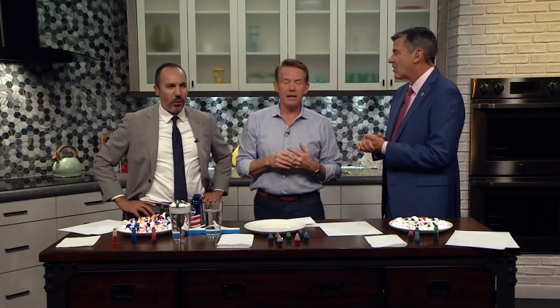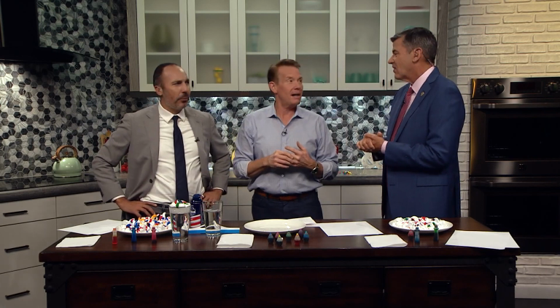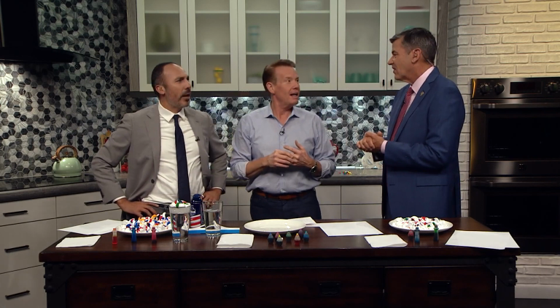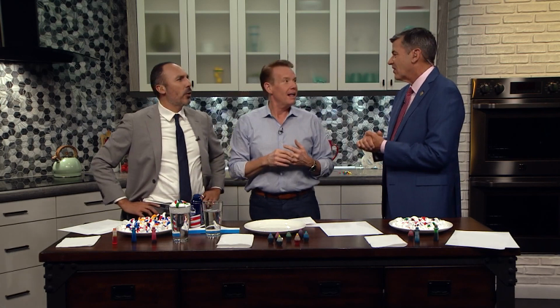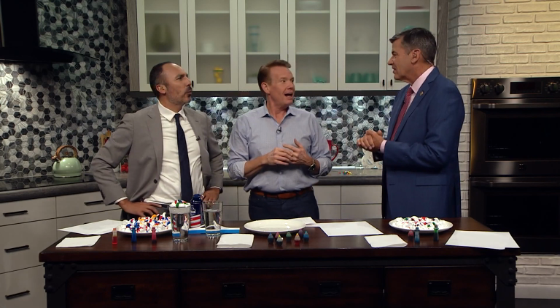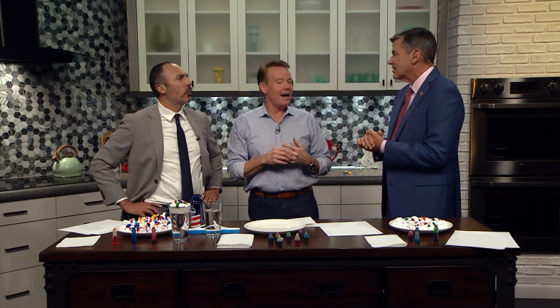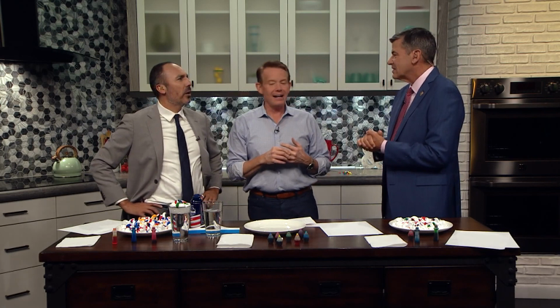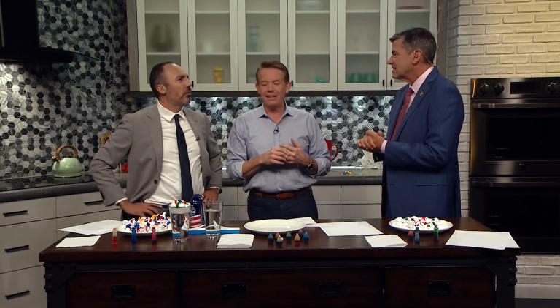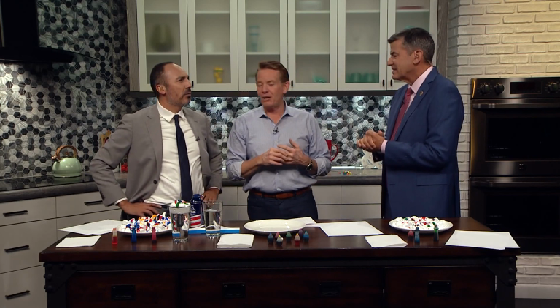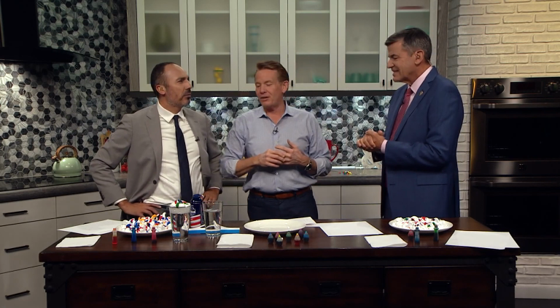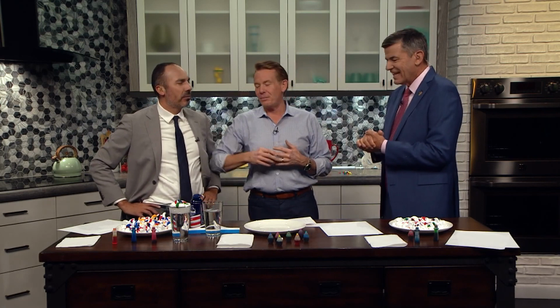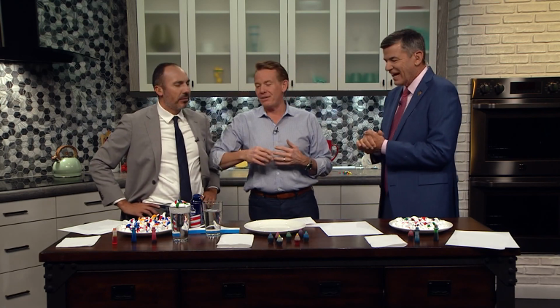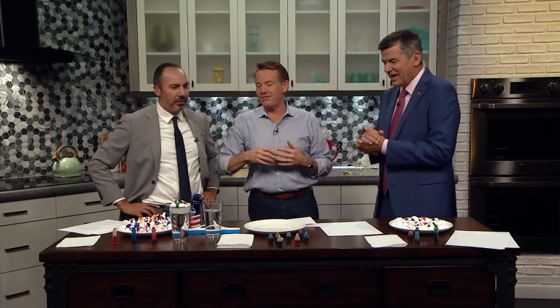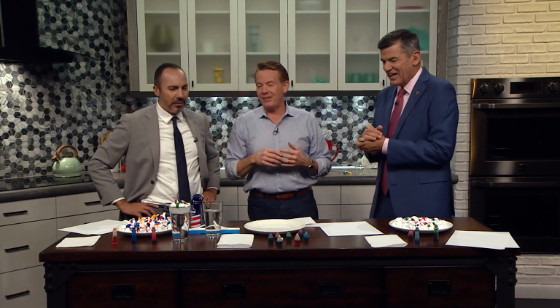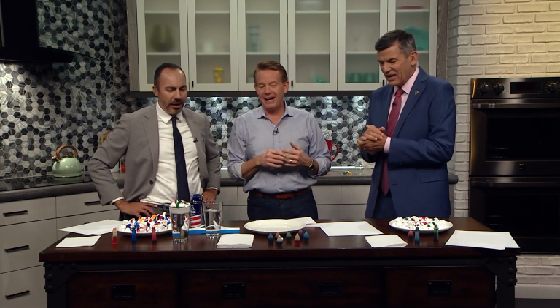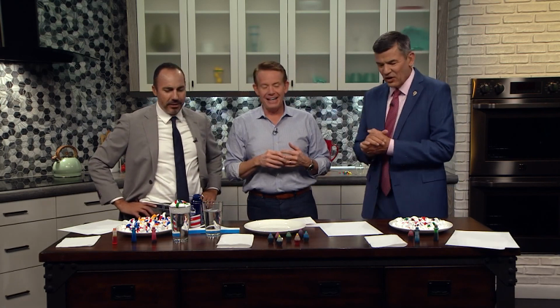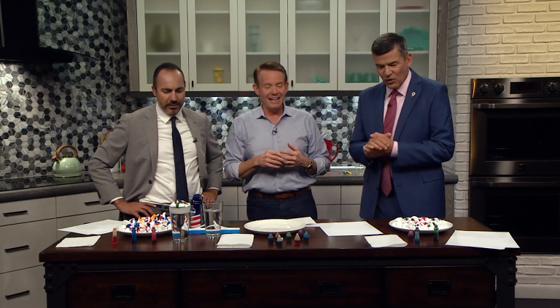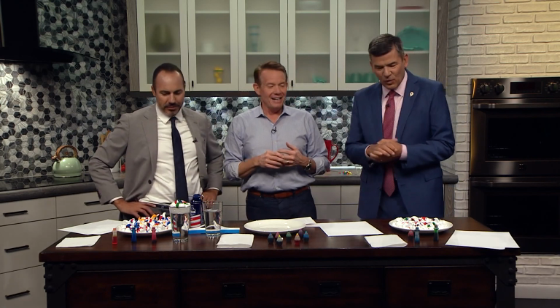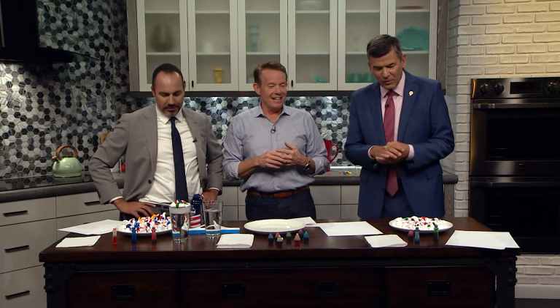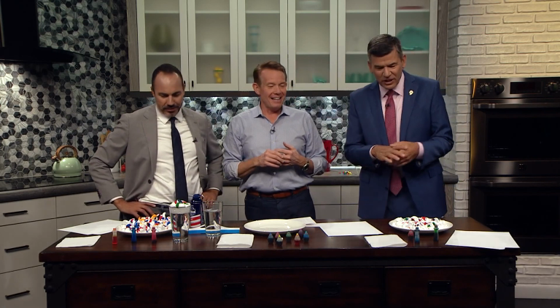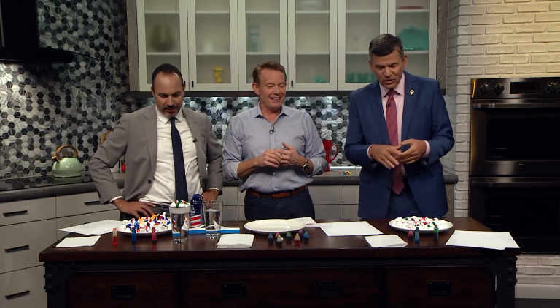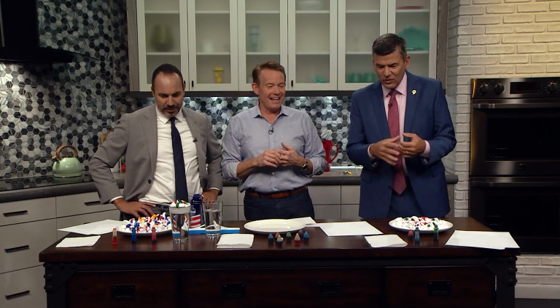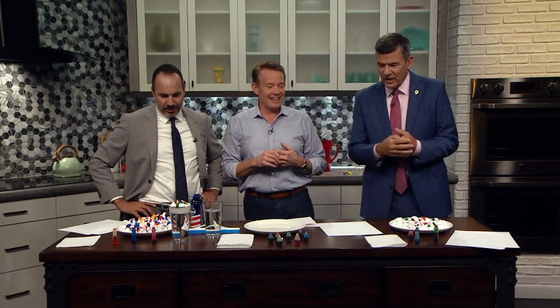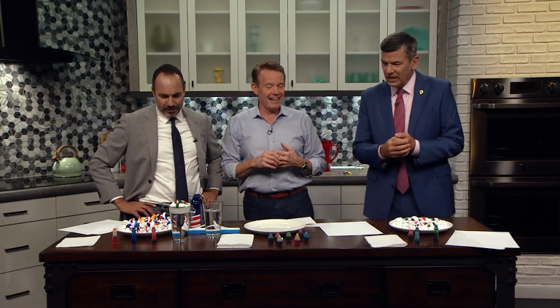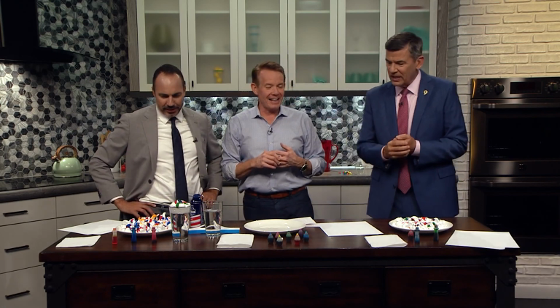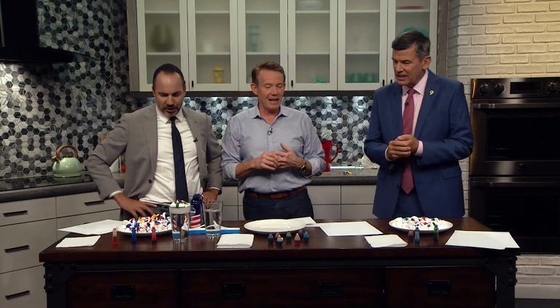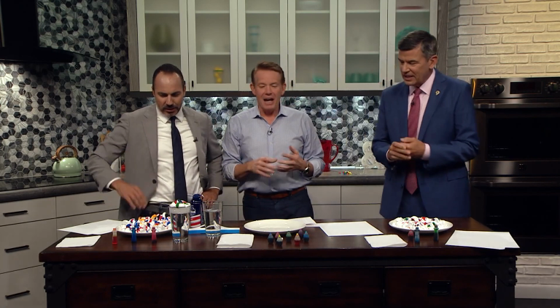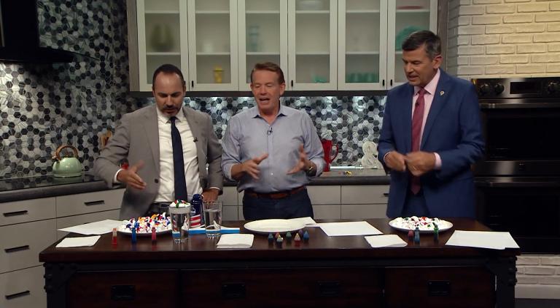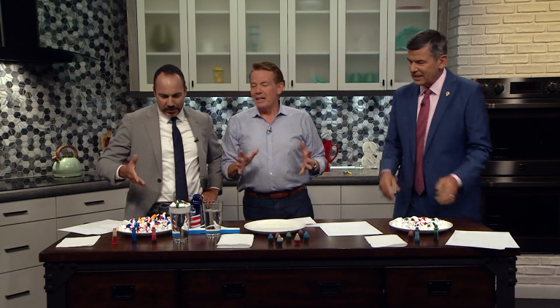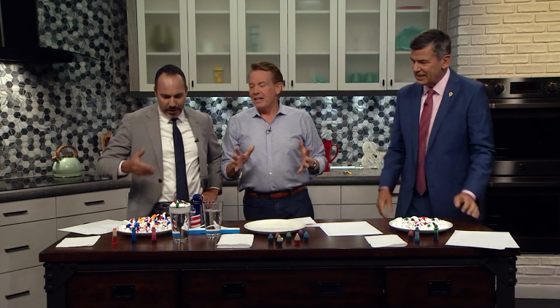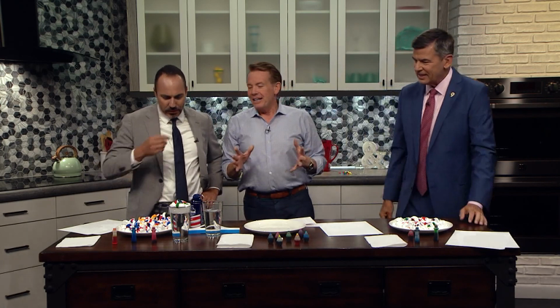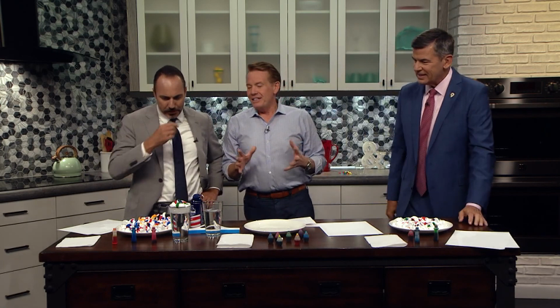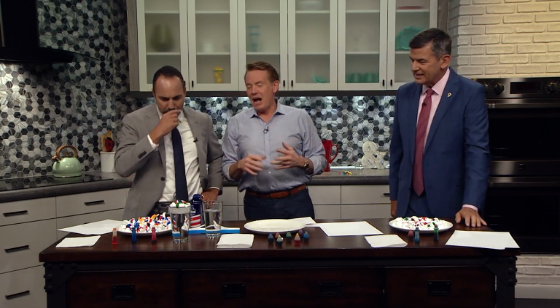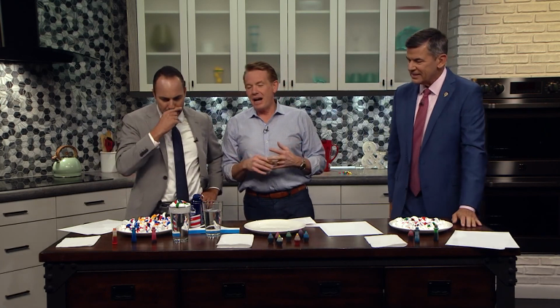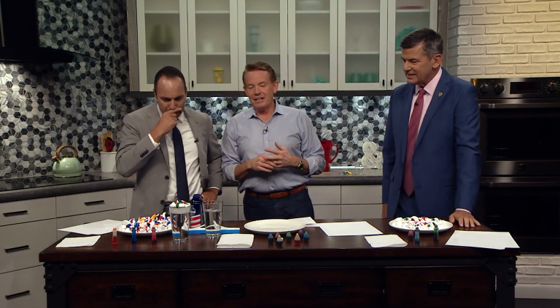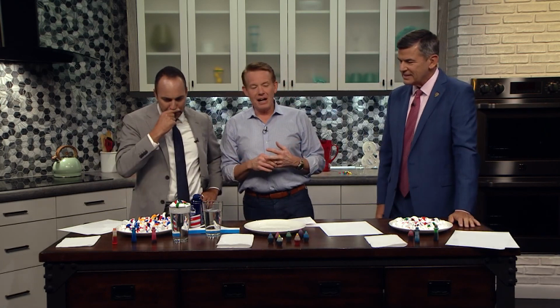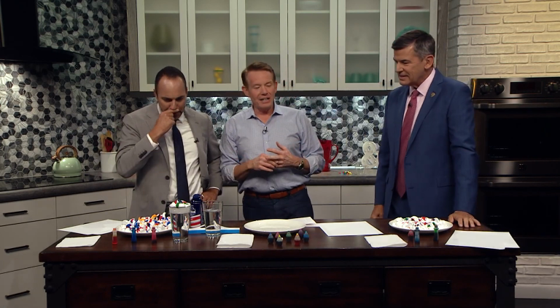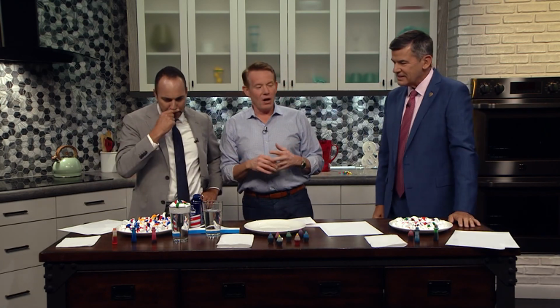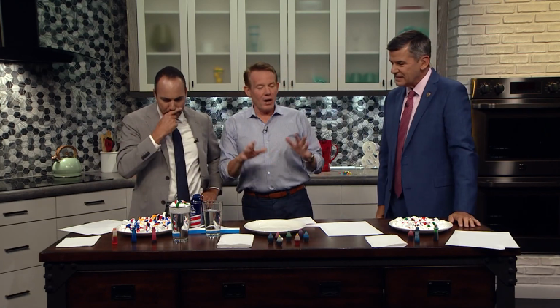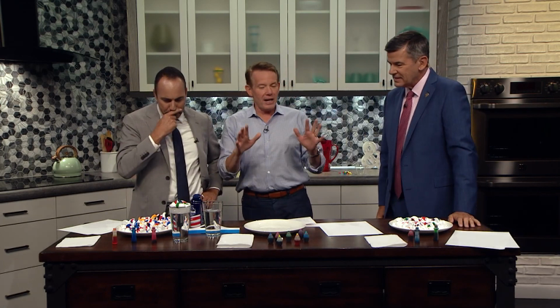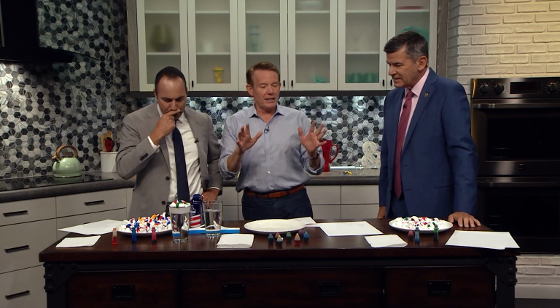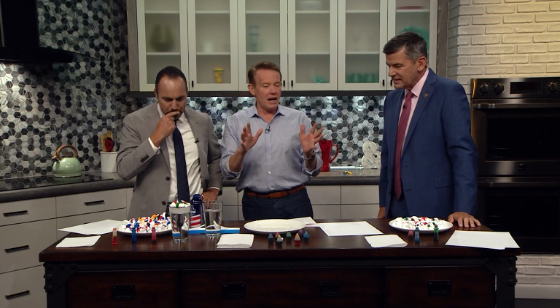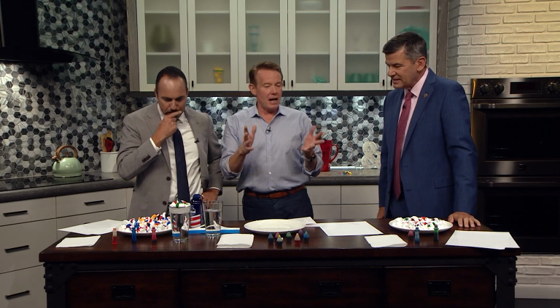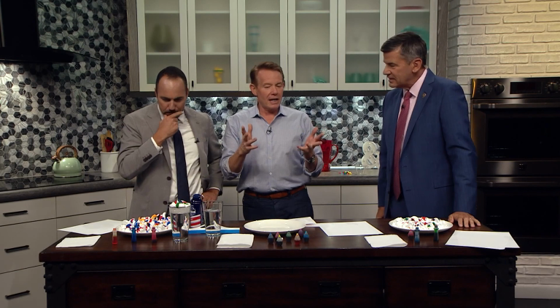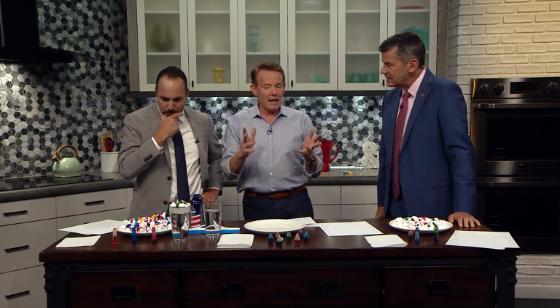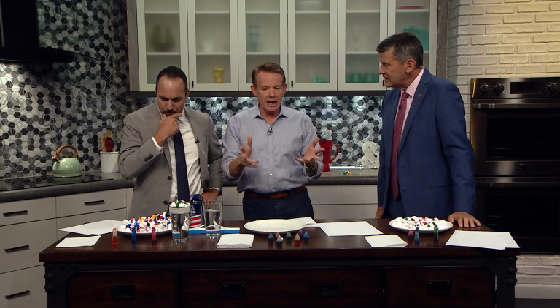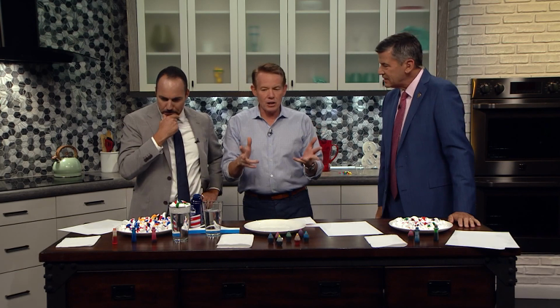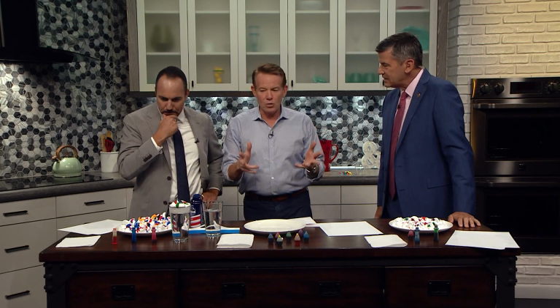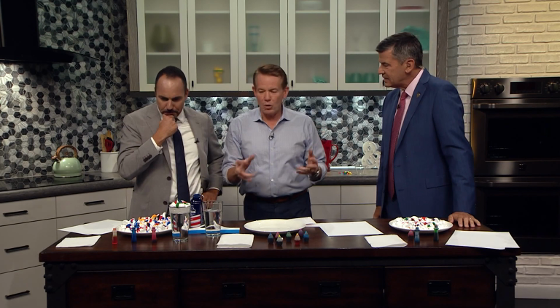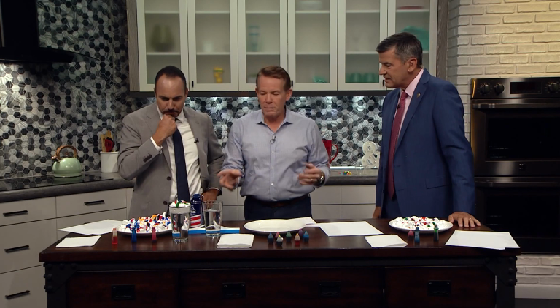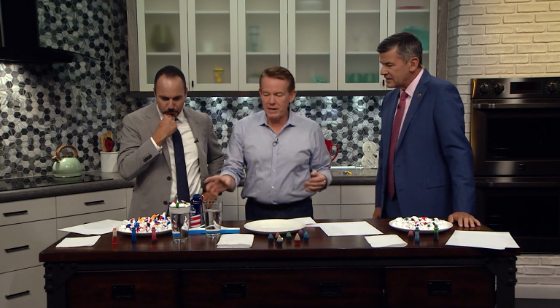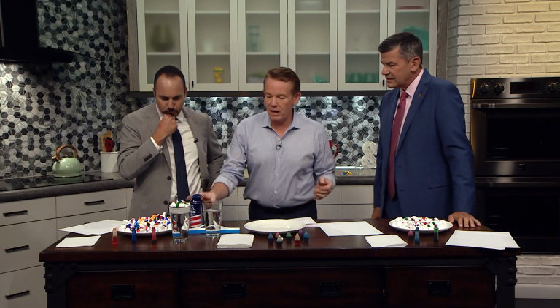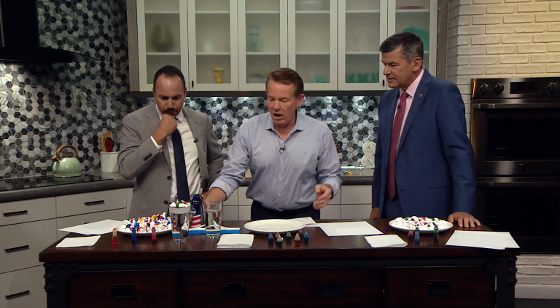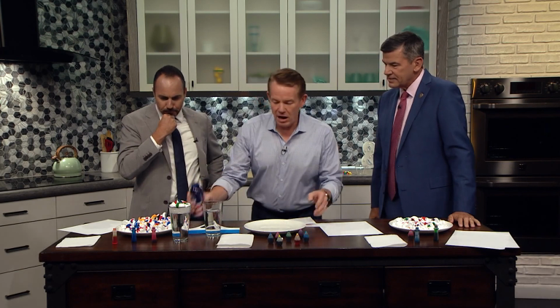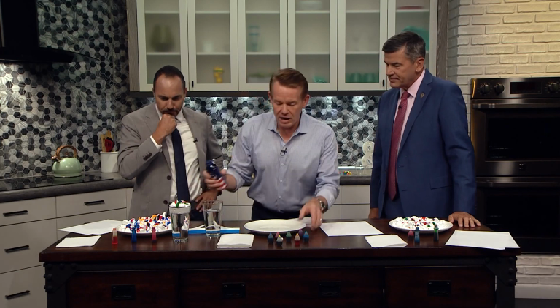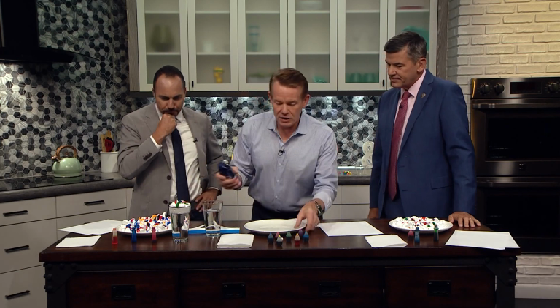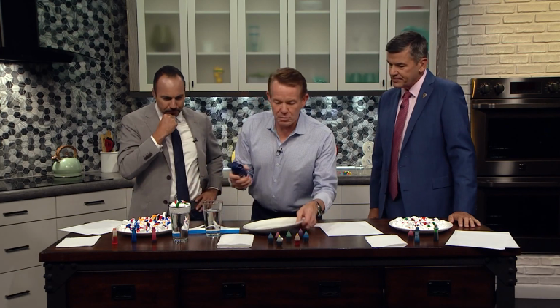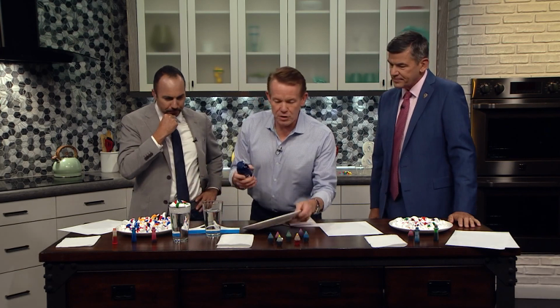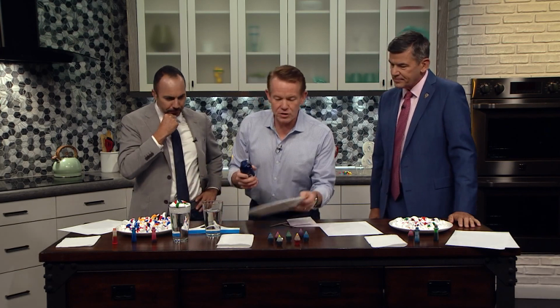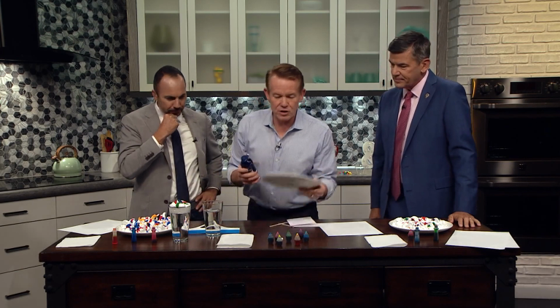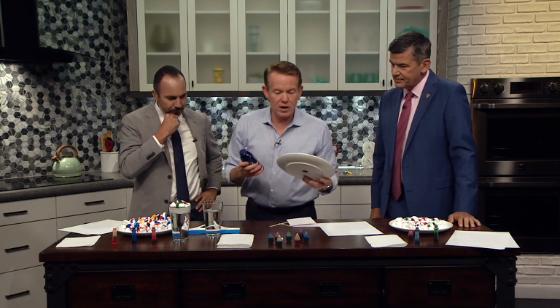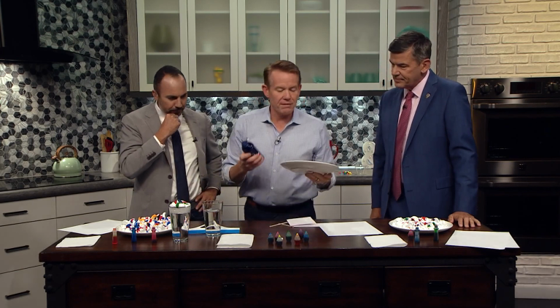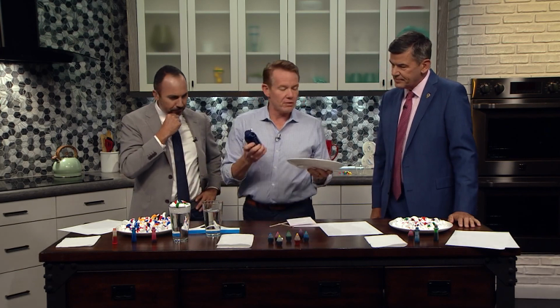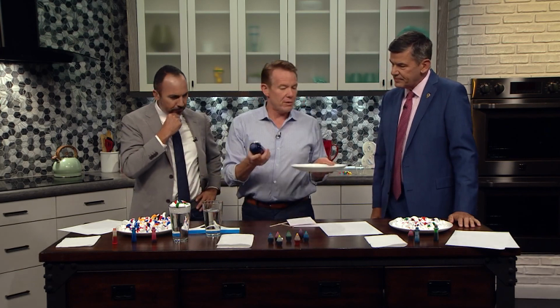Well, hopefully I don't run. You'll be fine. What are we doing? This doesn't look dangerous. Not at all. Kind of cool, because we're using shaving cream.